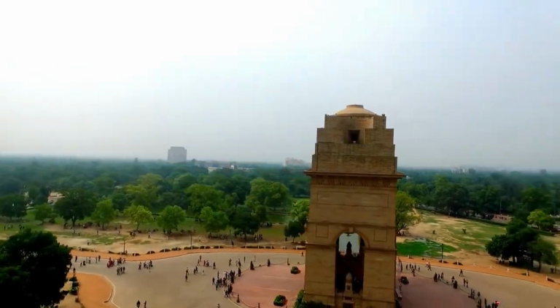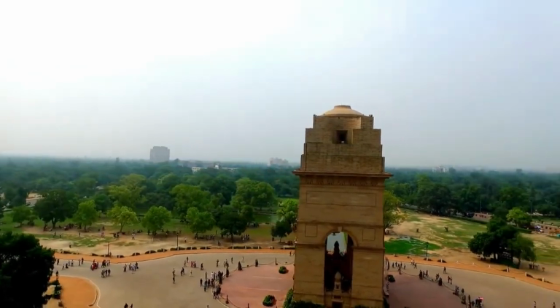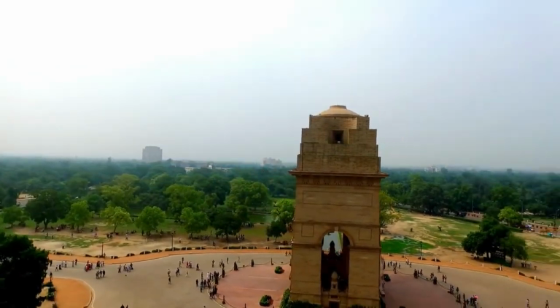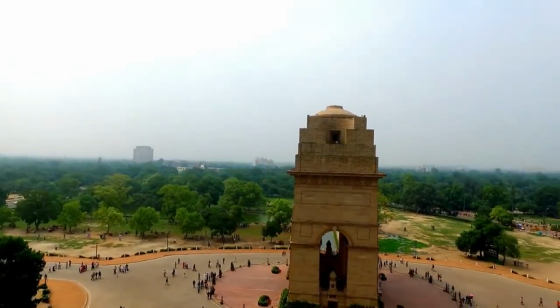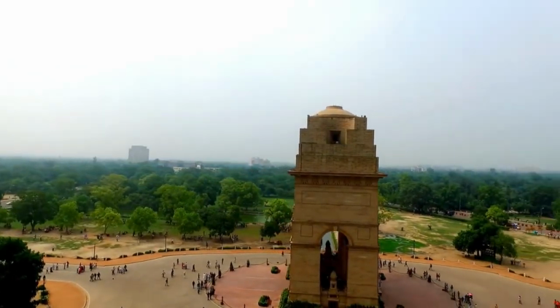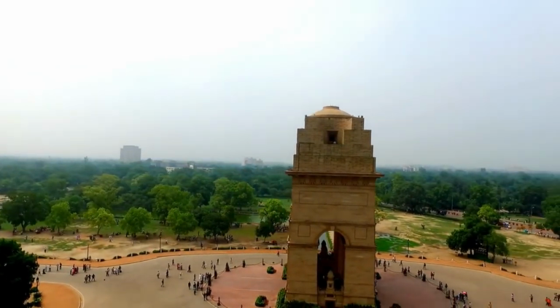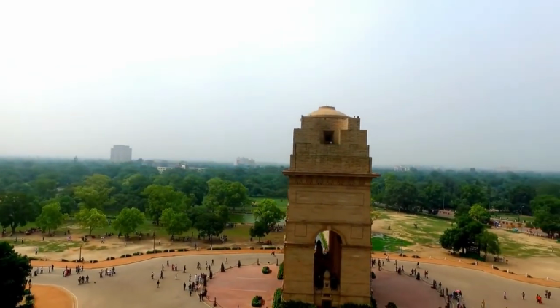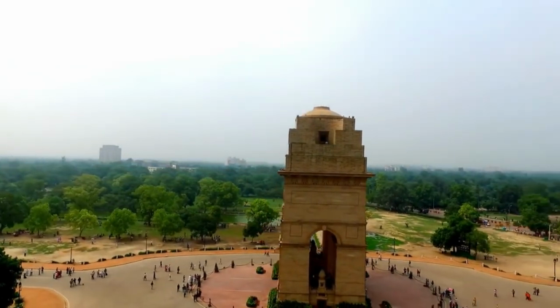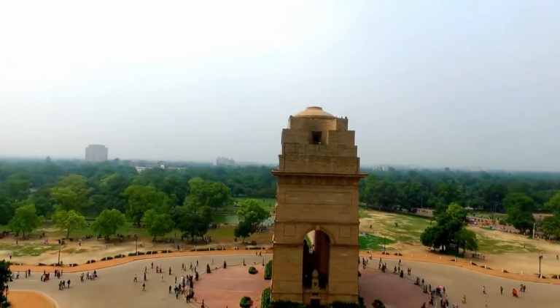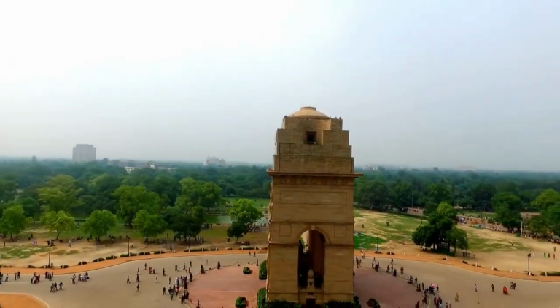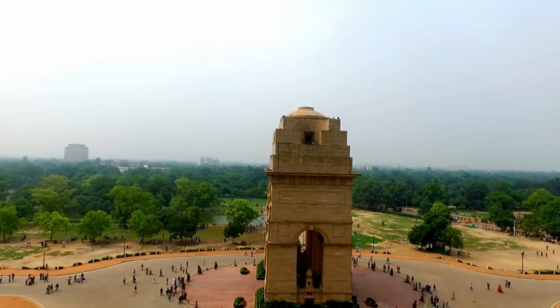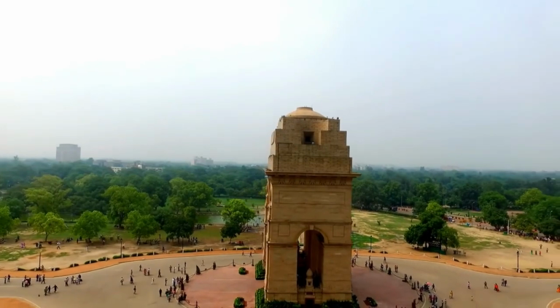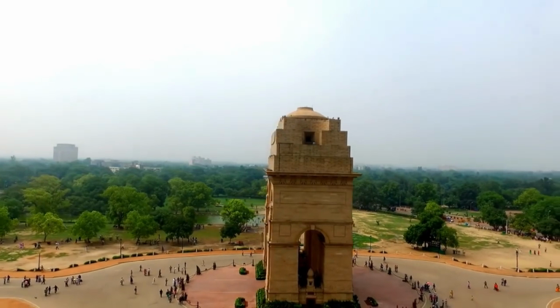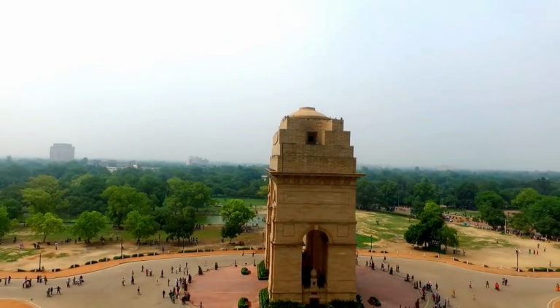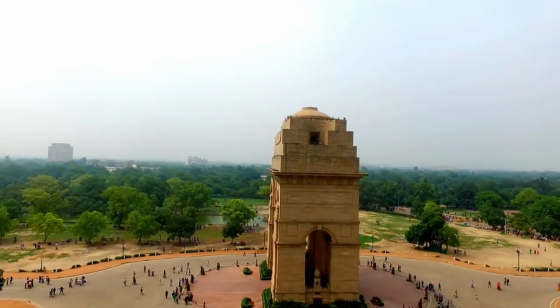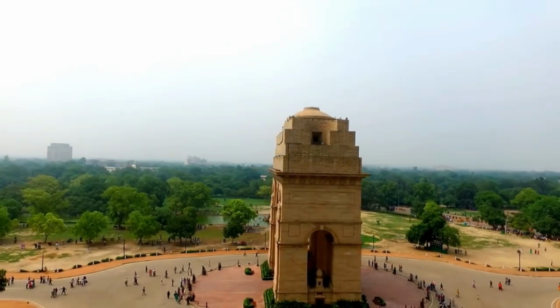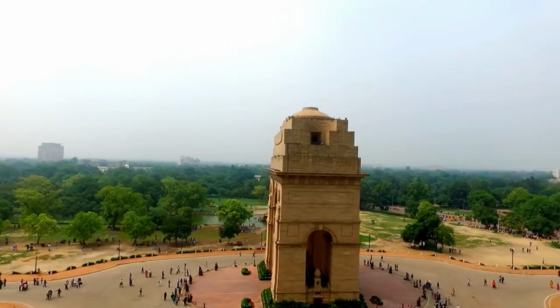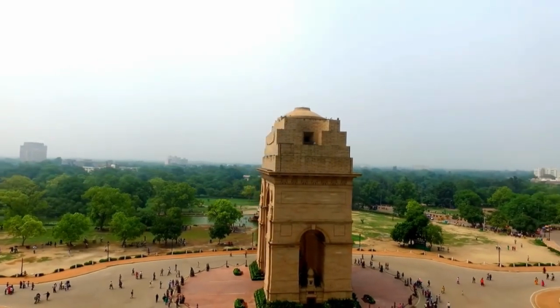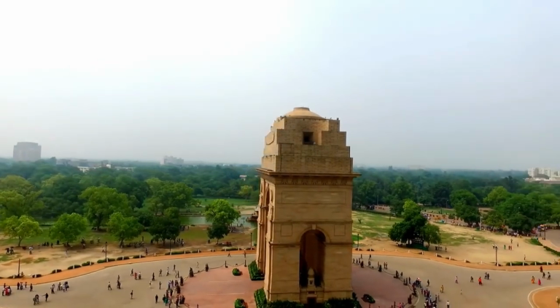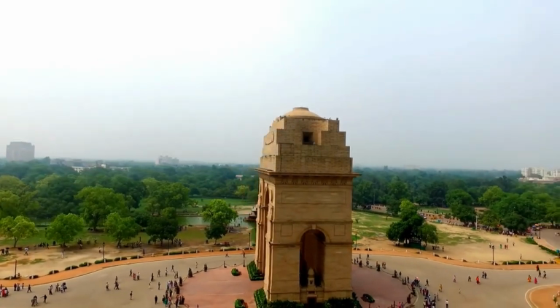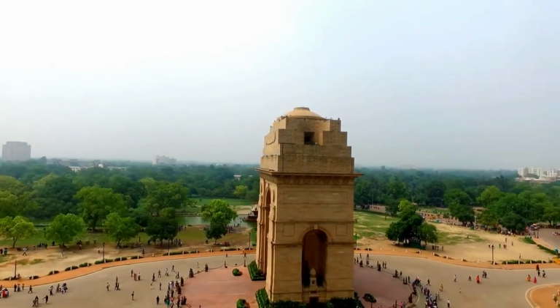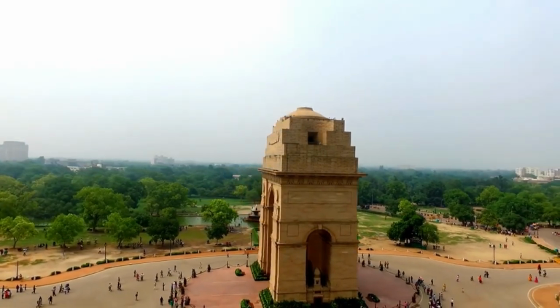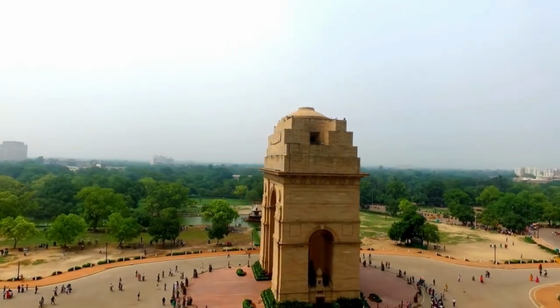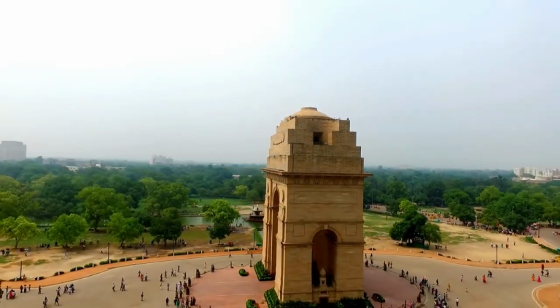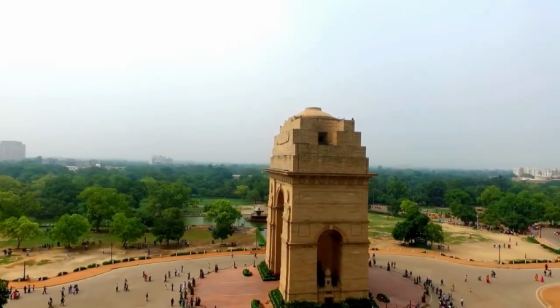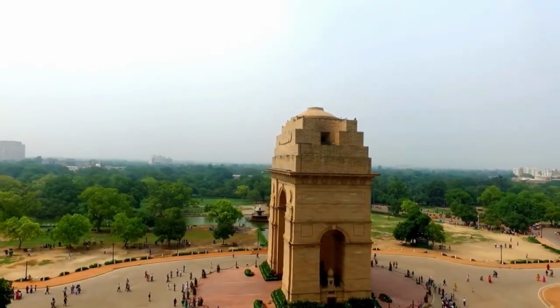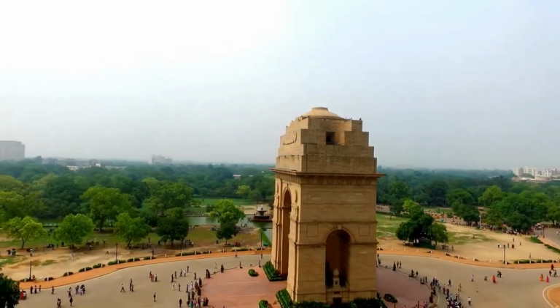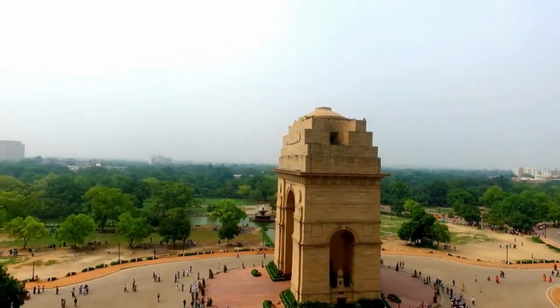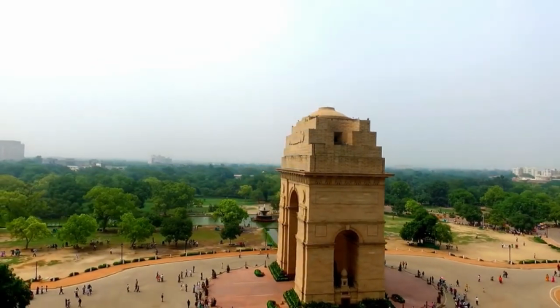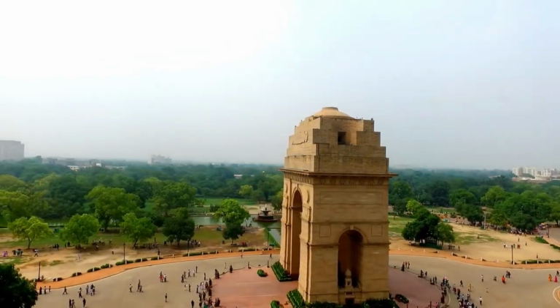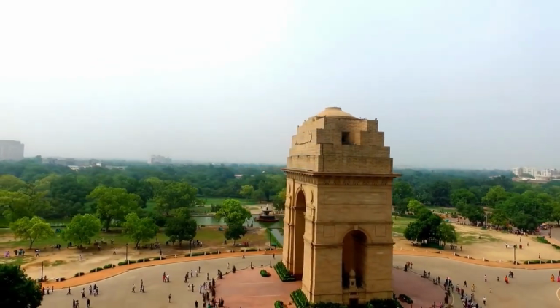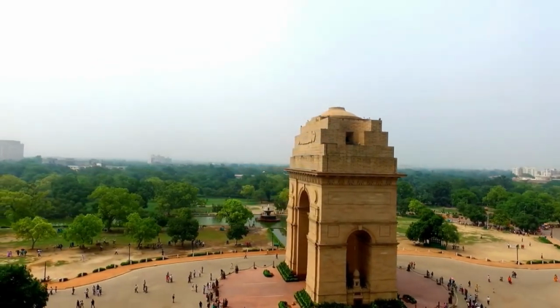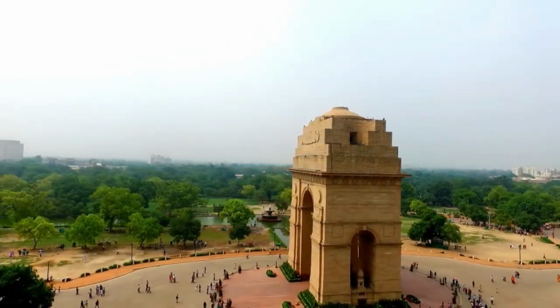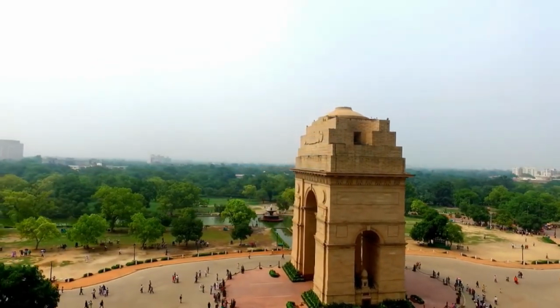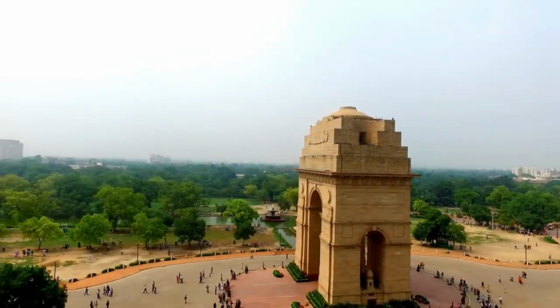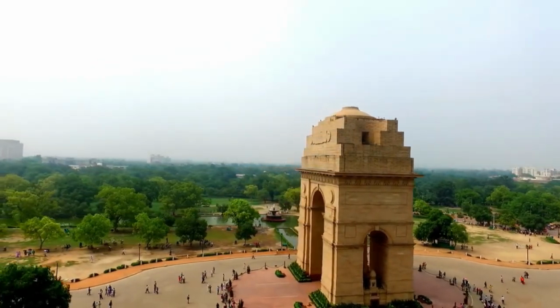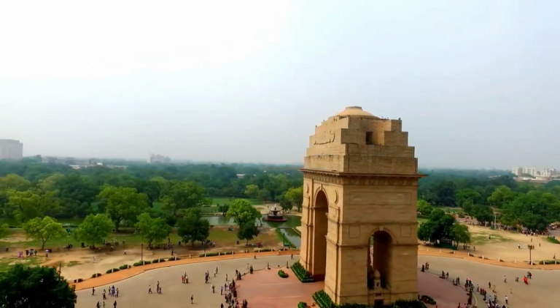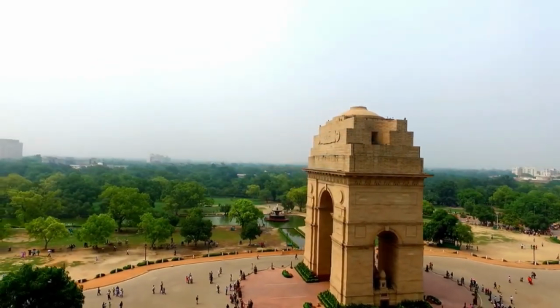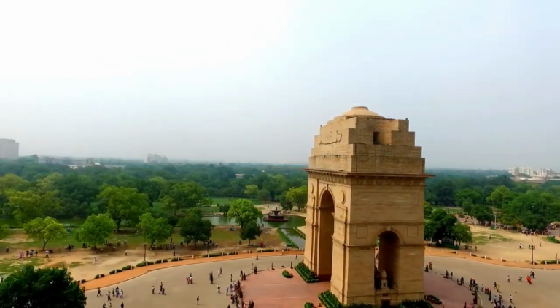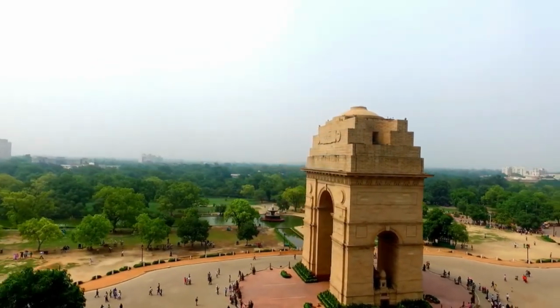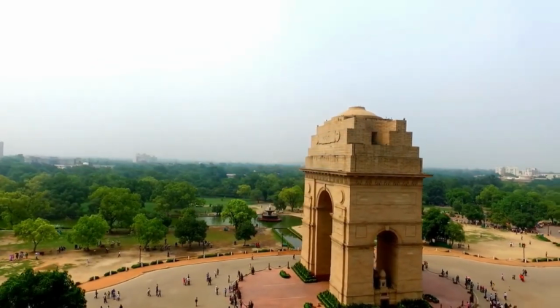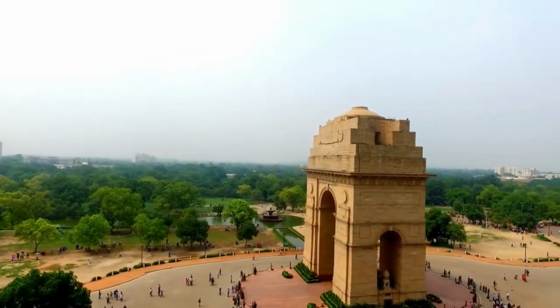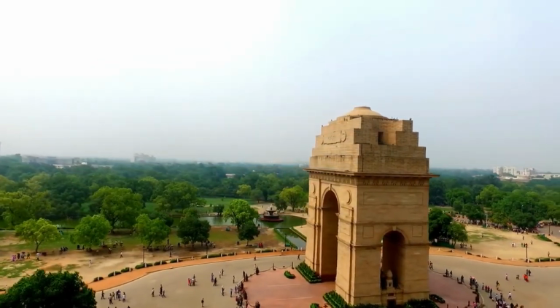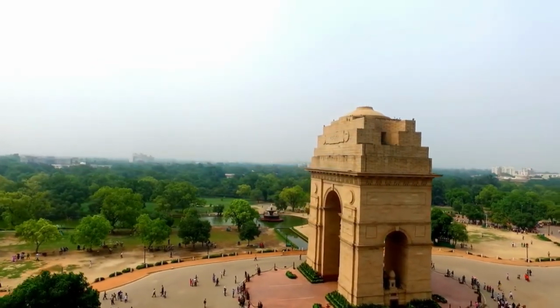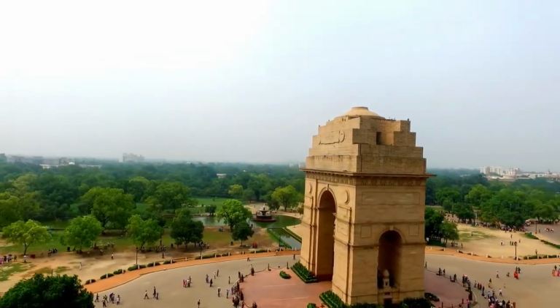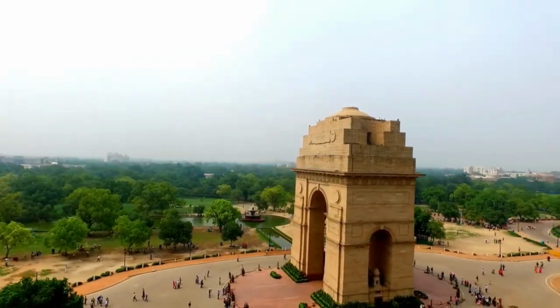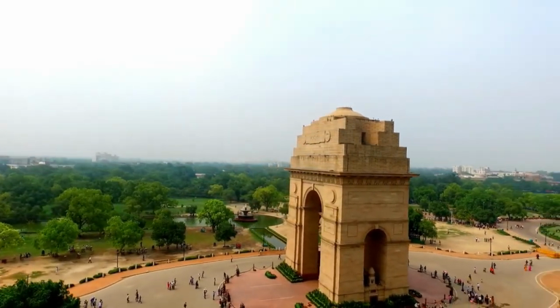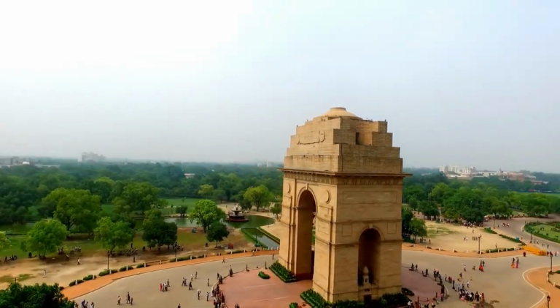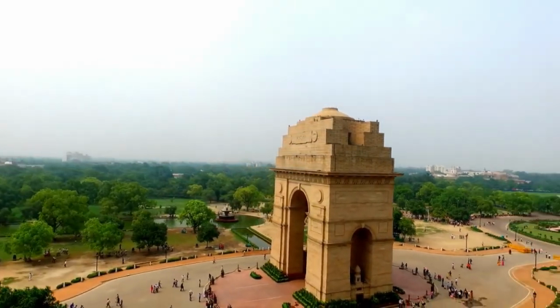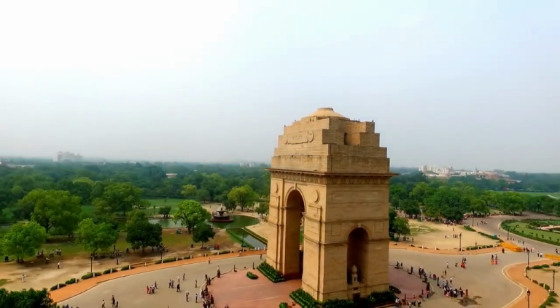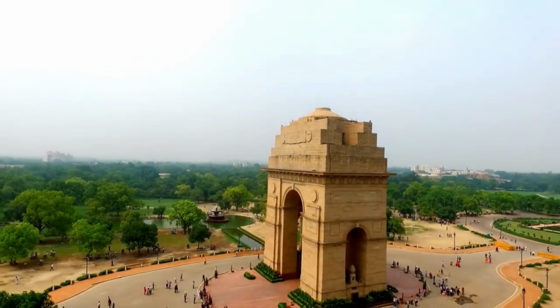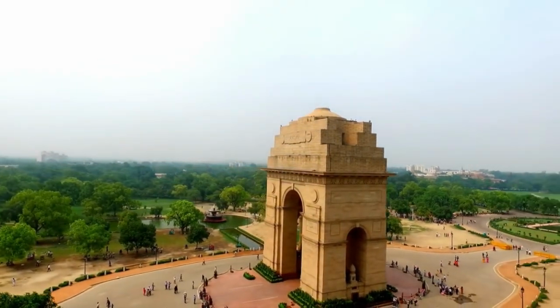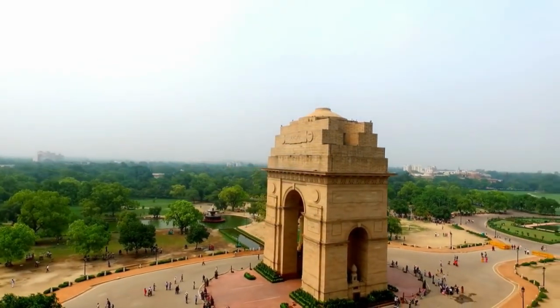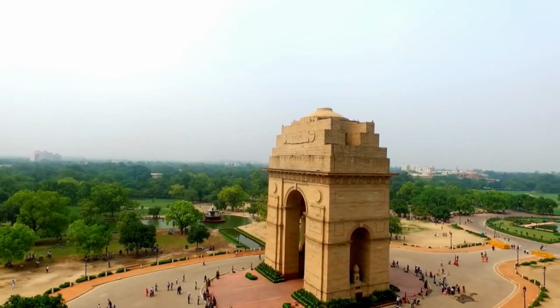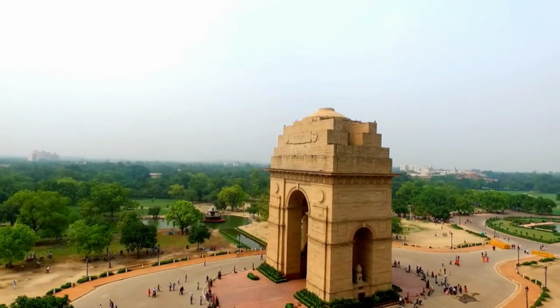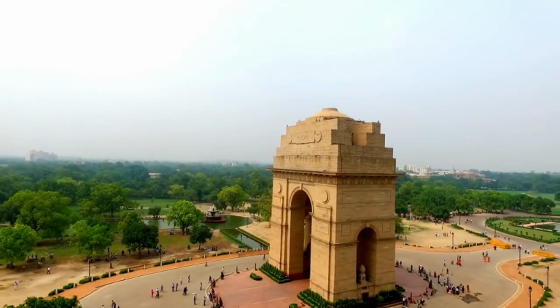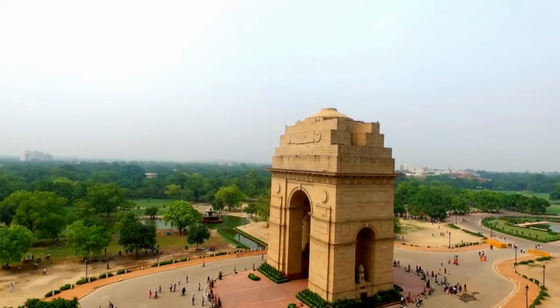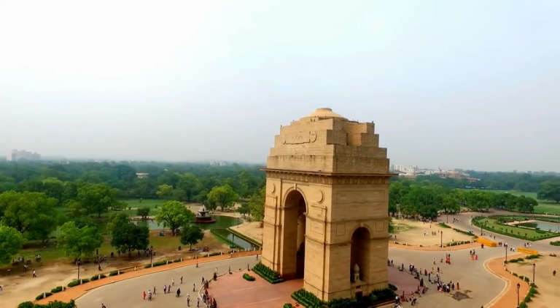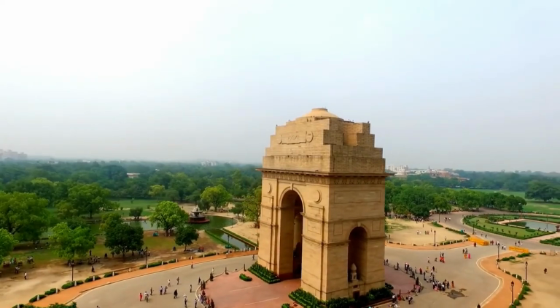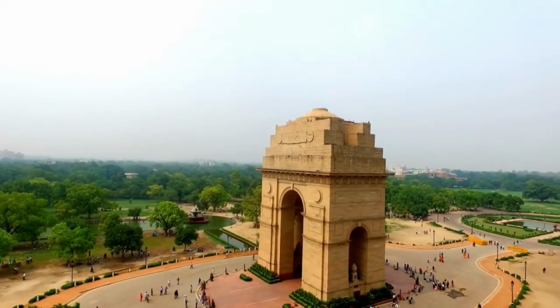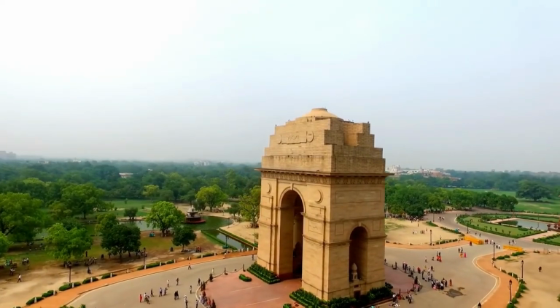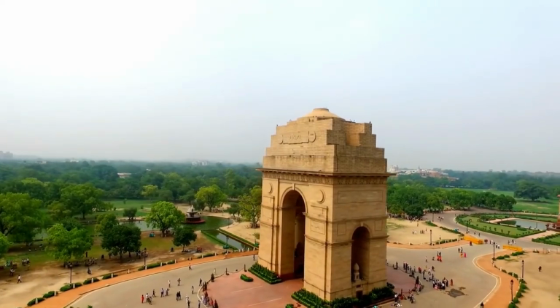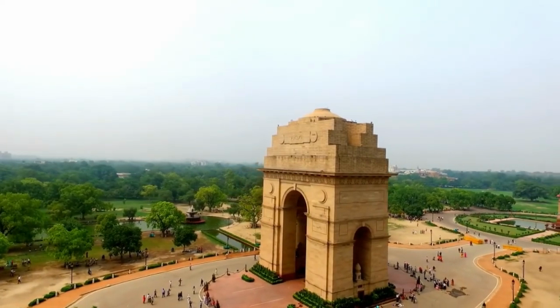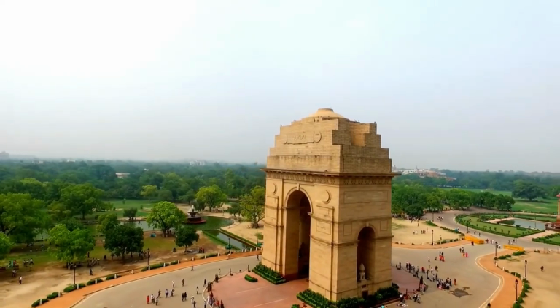The place is surrounded by lush green lawns, making it a perfect spot for a picnic or a stroll. The India Gate is open all days of the week.